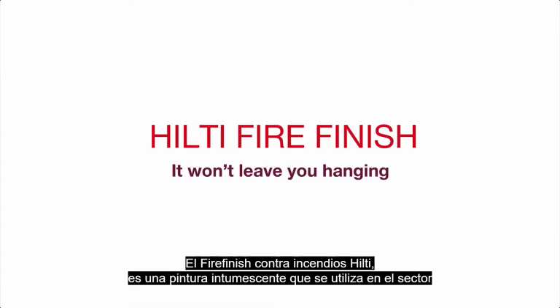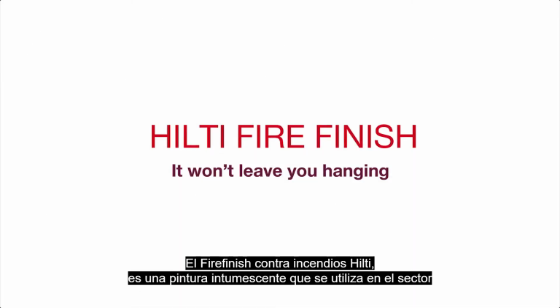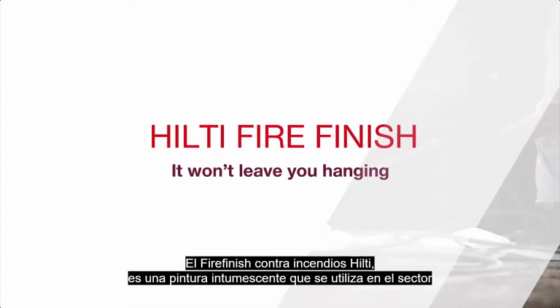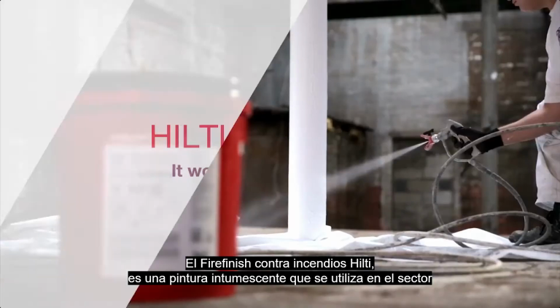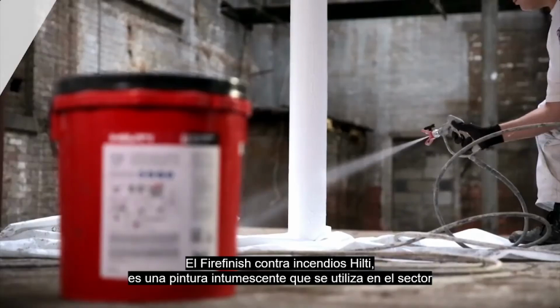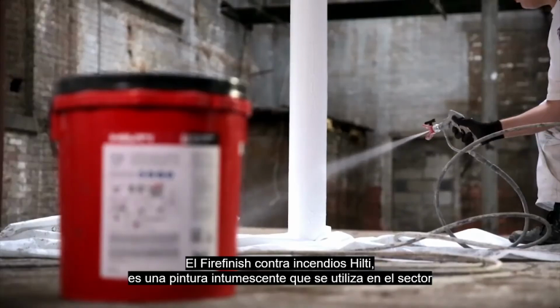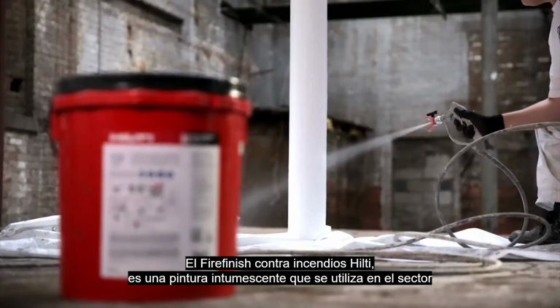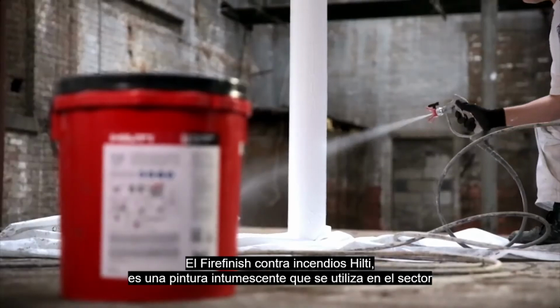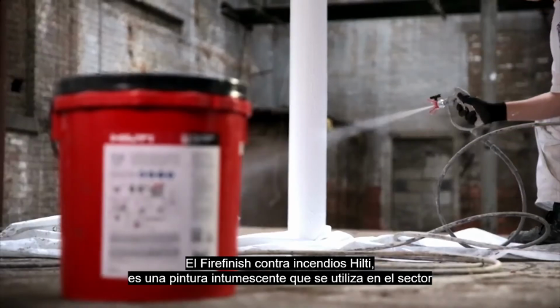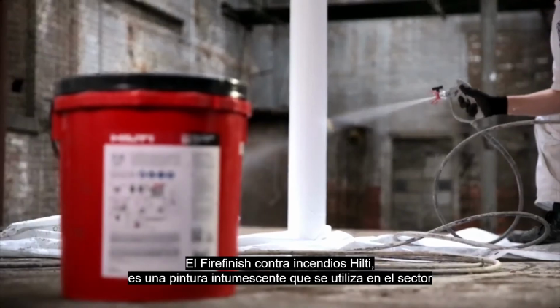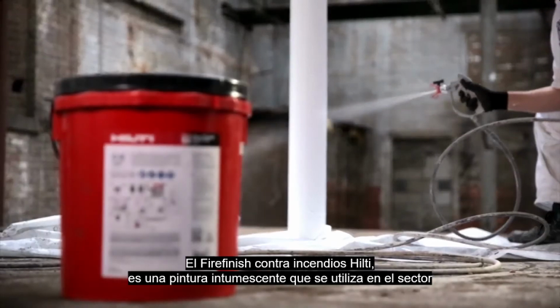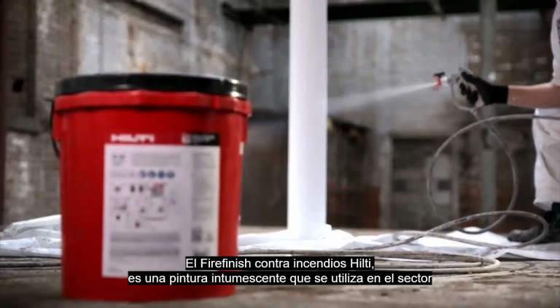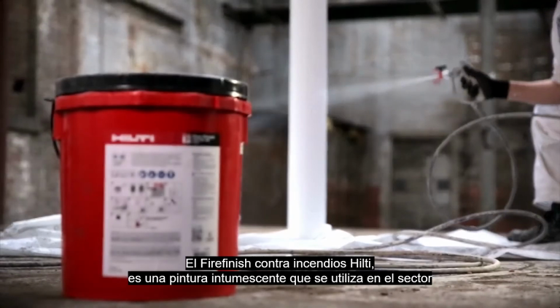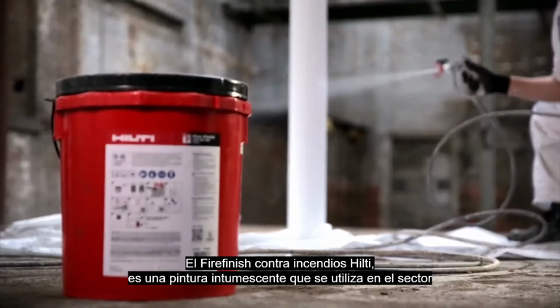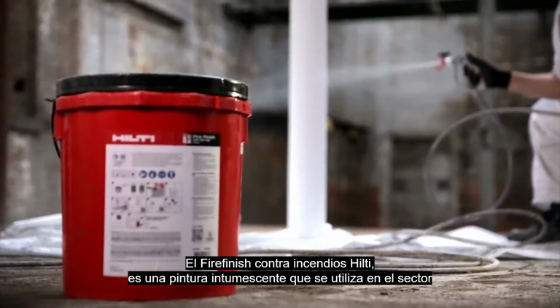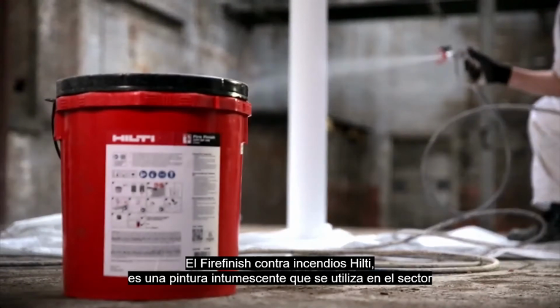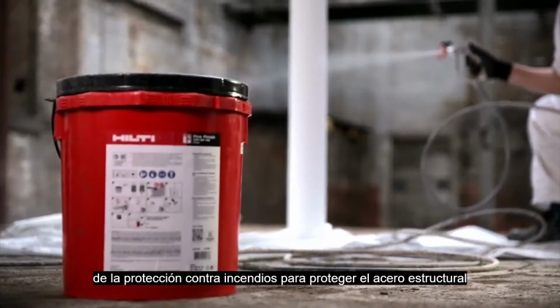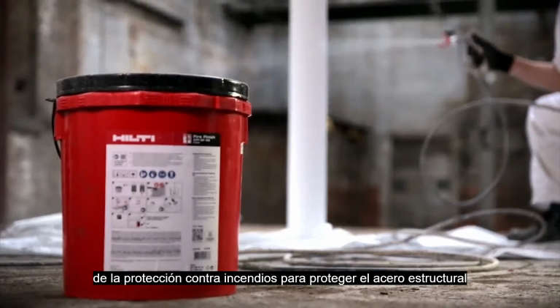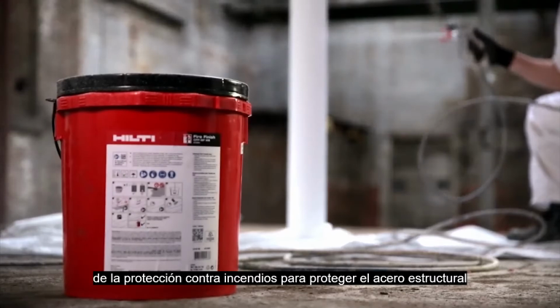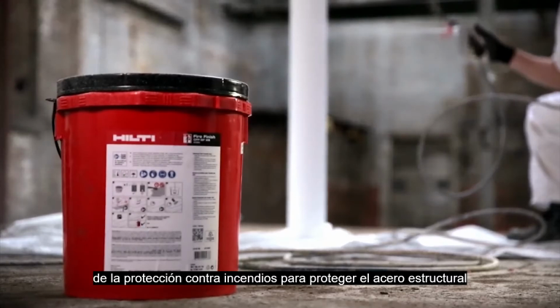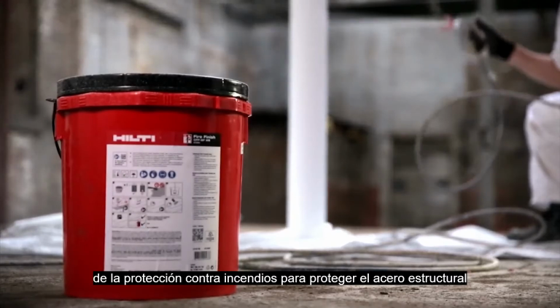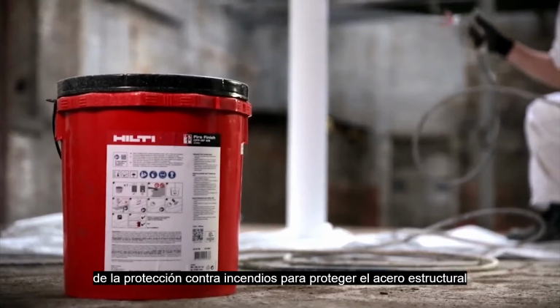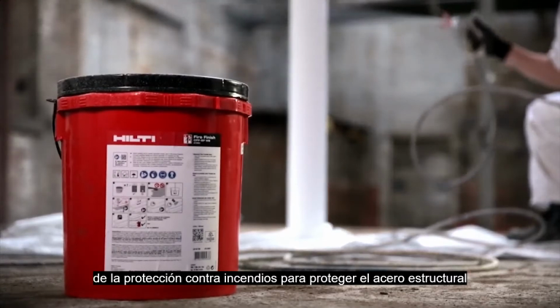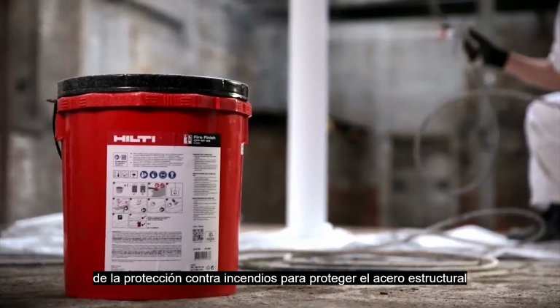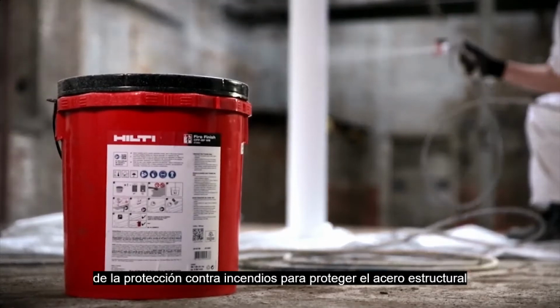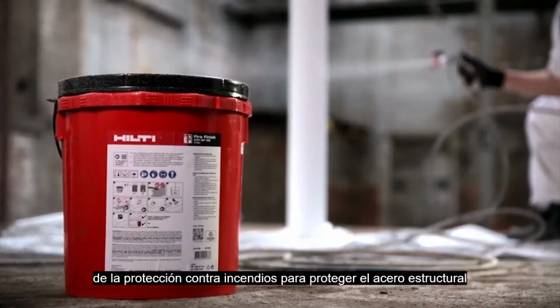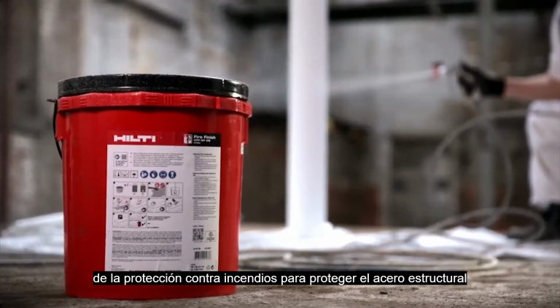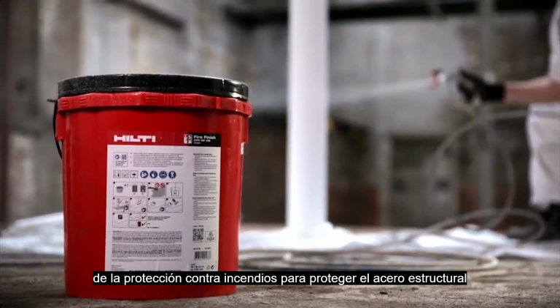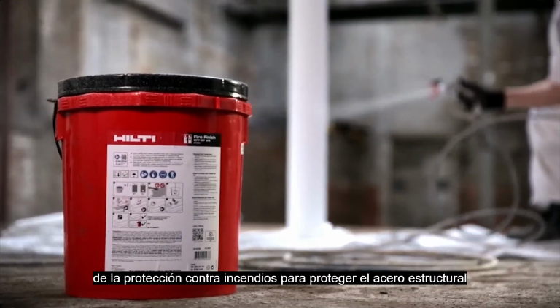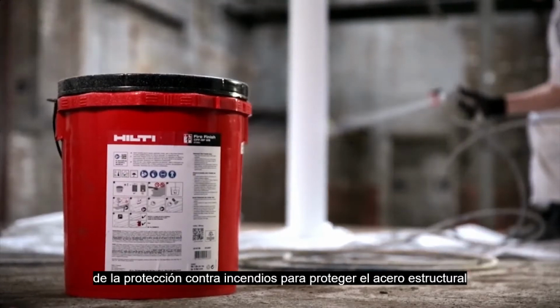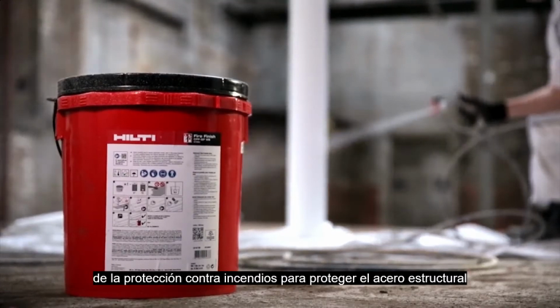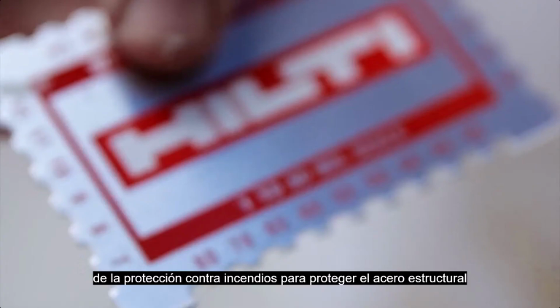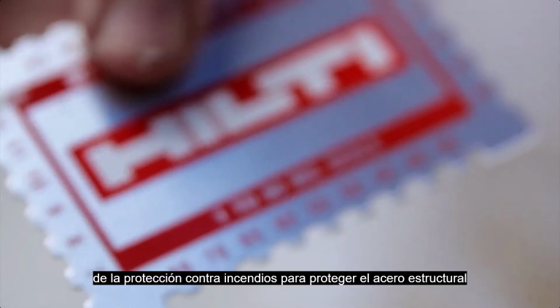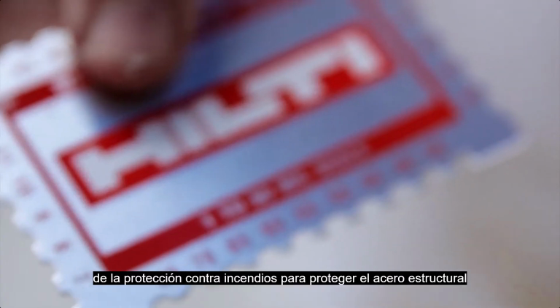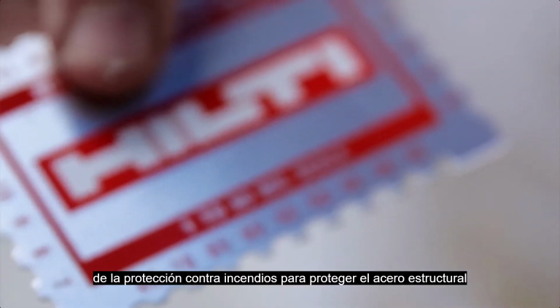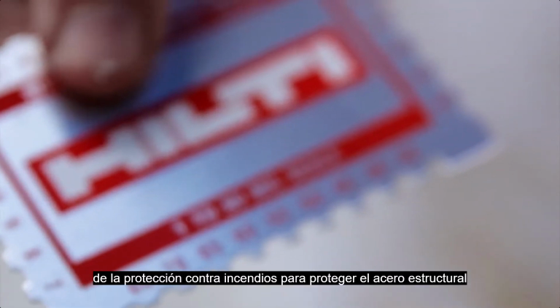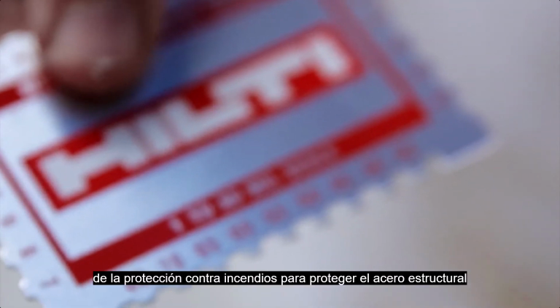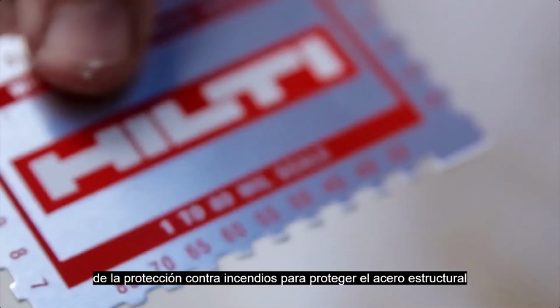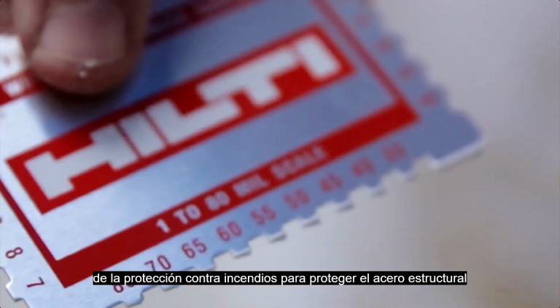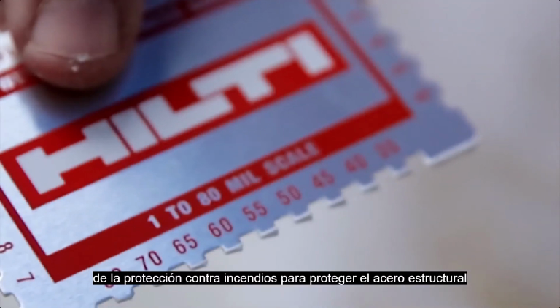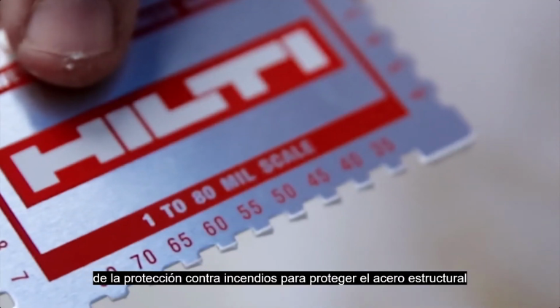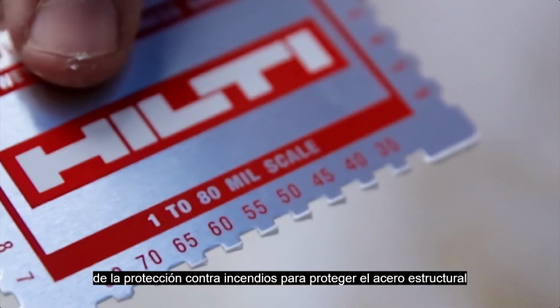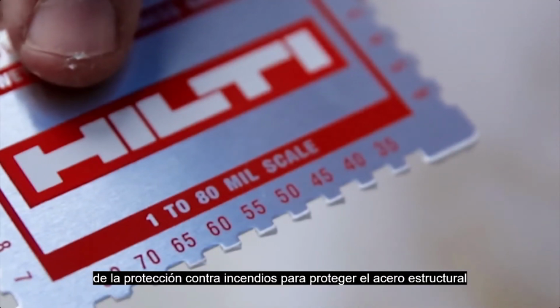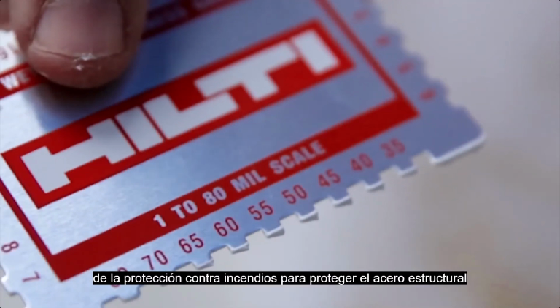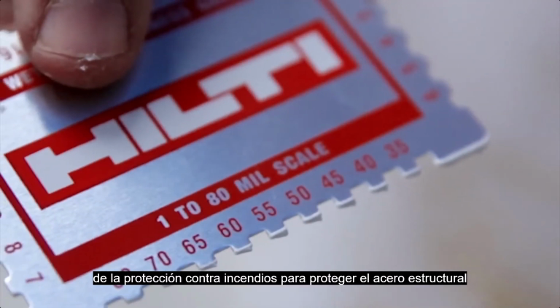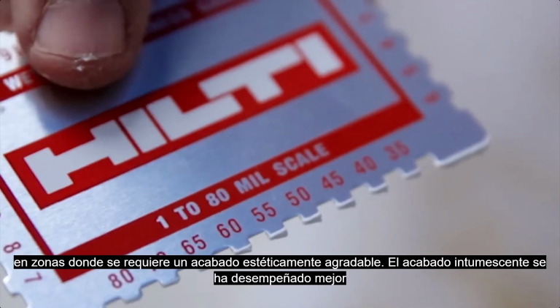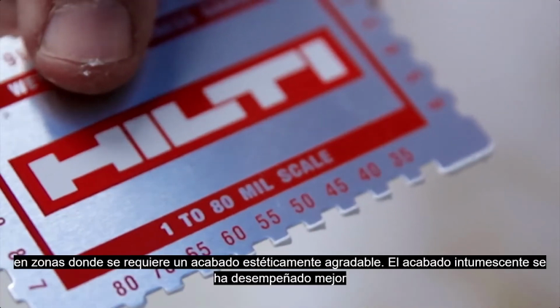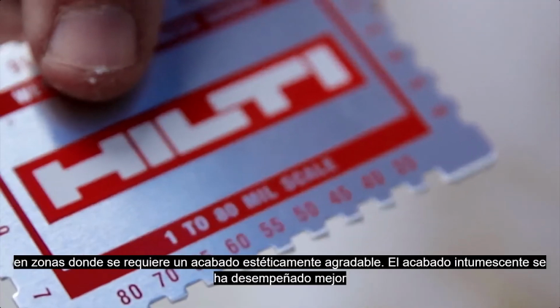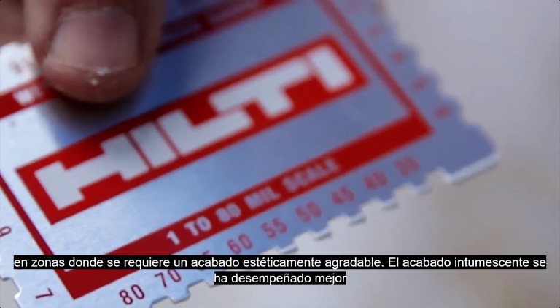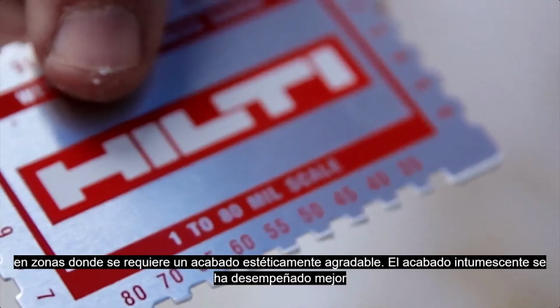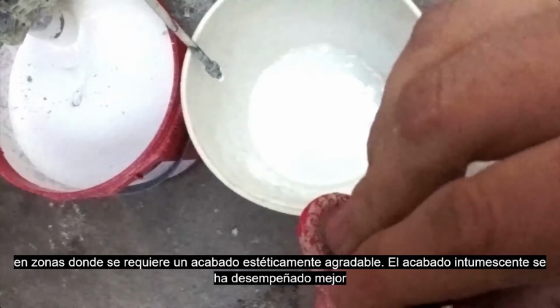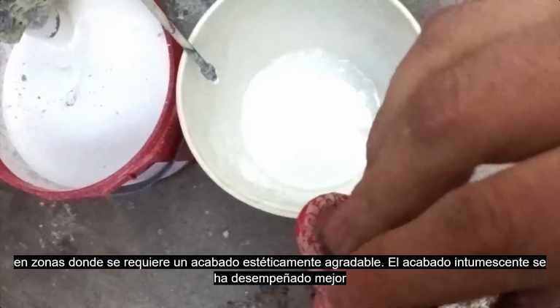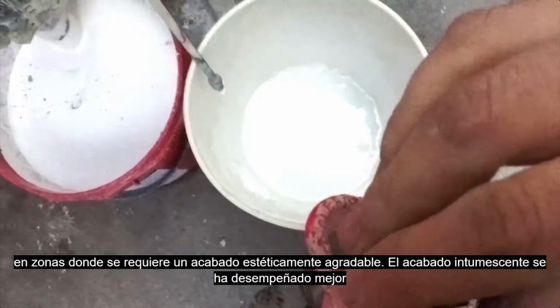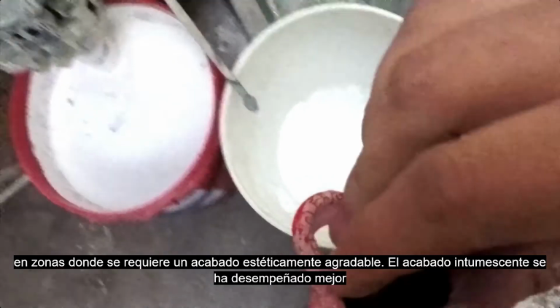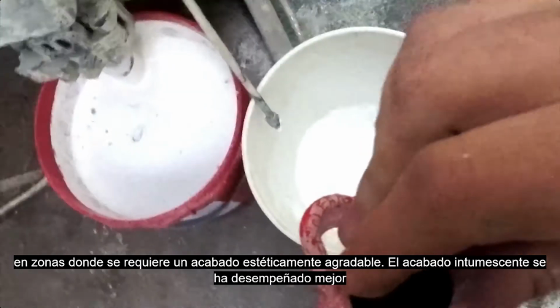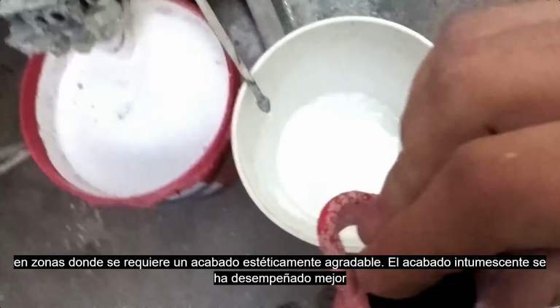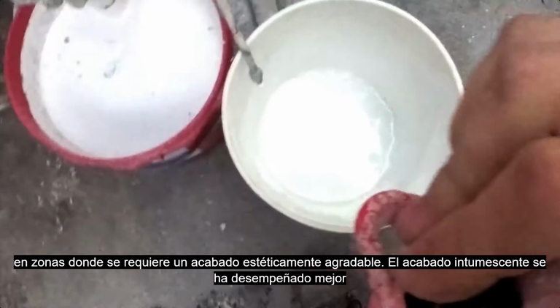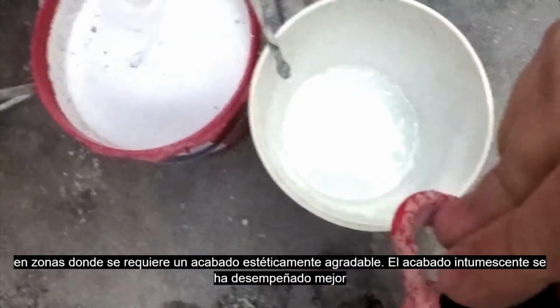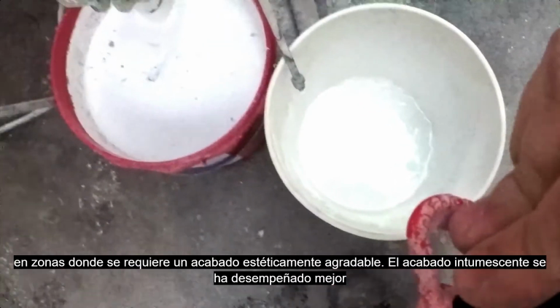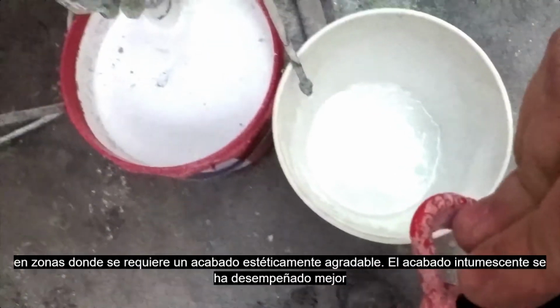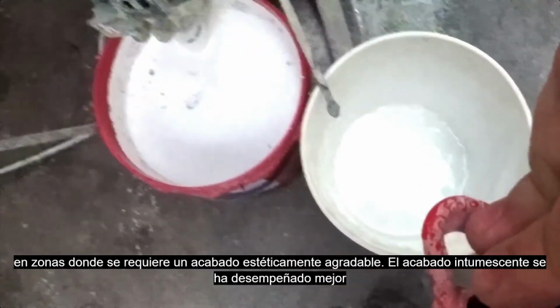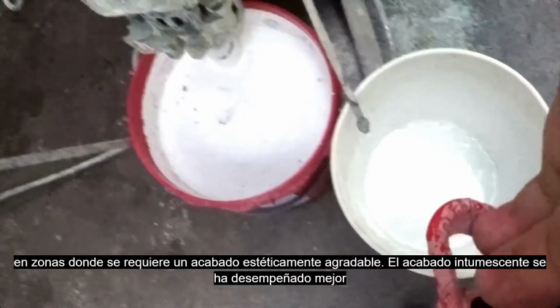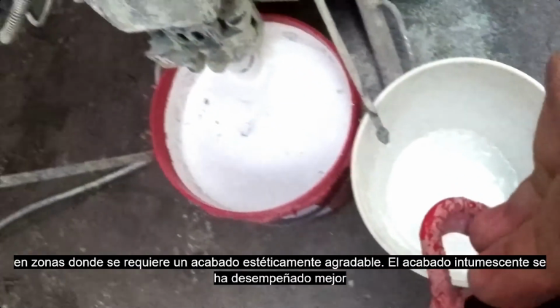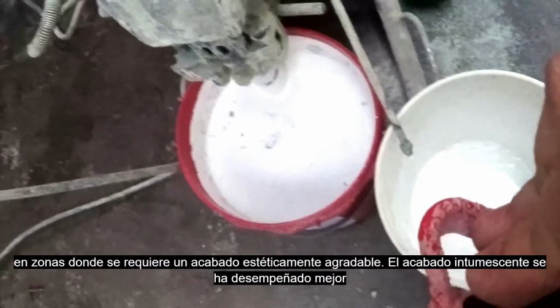Hilti Fire Finish is an intumescent paint that is used in the fireproofing industry to protect structural steel for aesthetically pleasing areas.